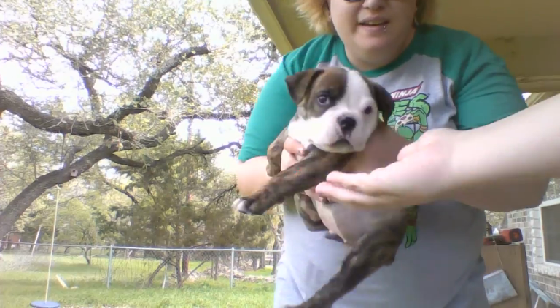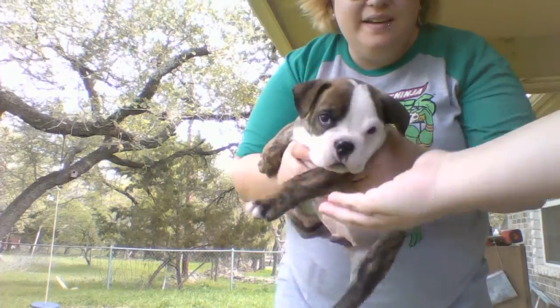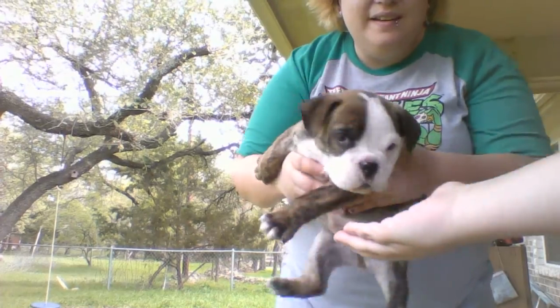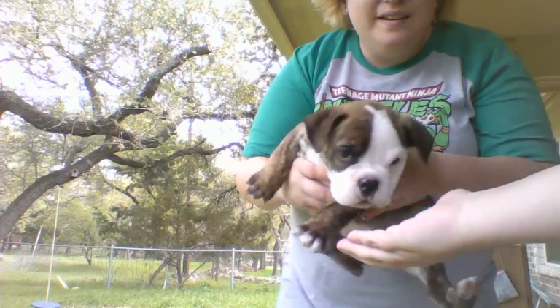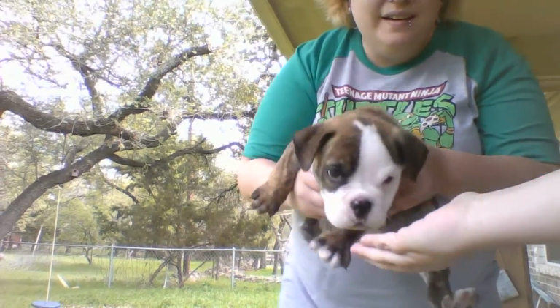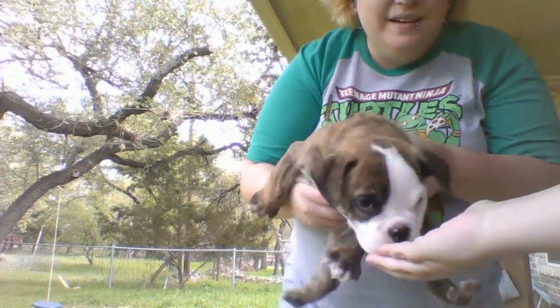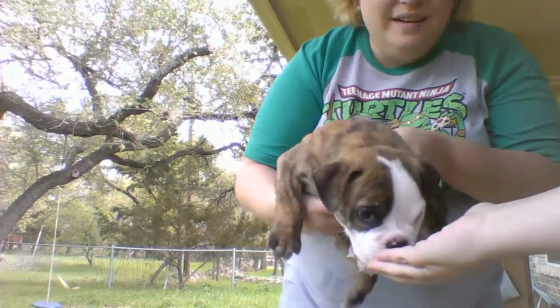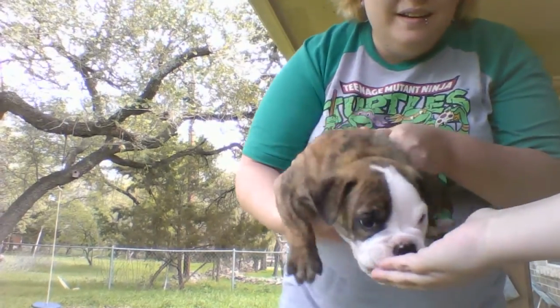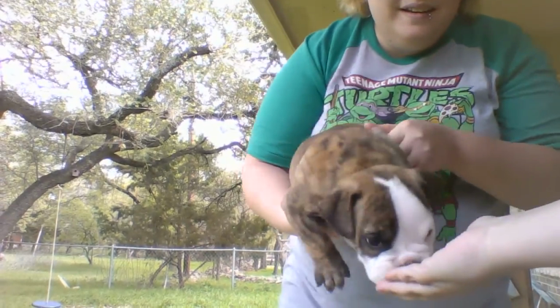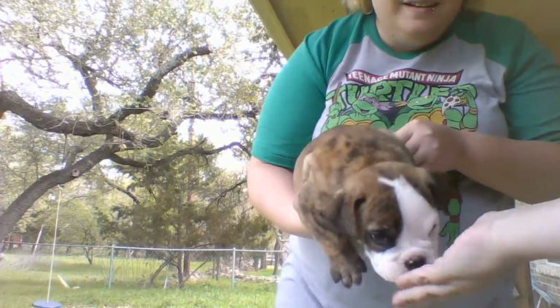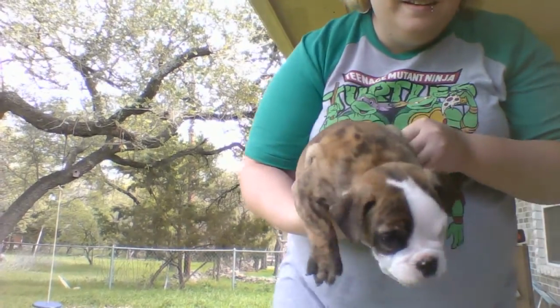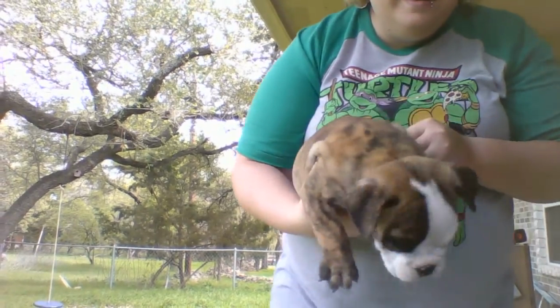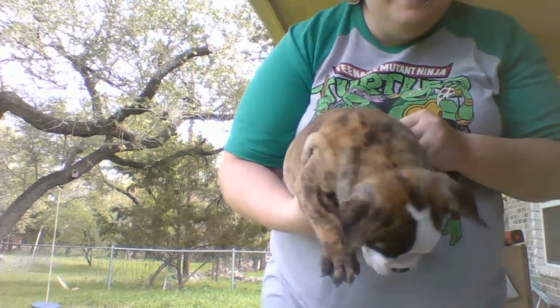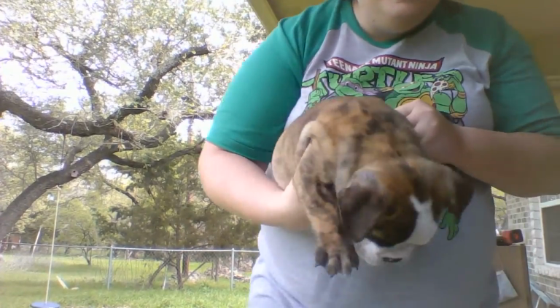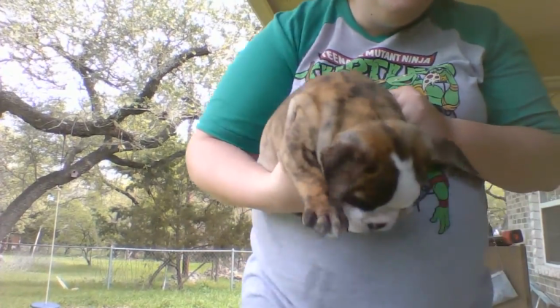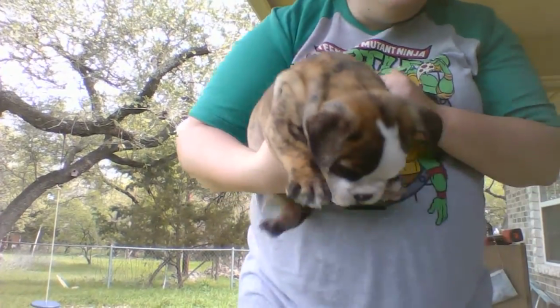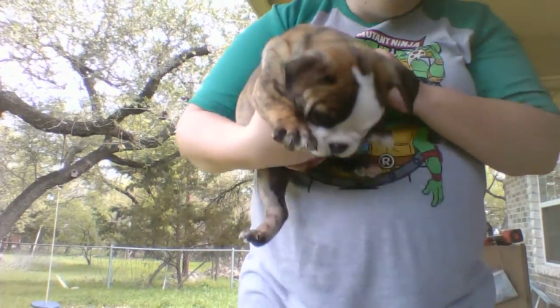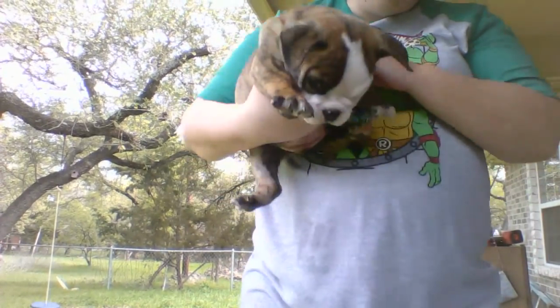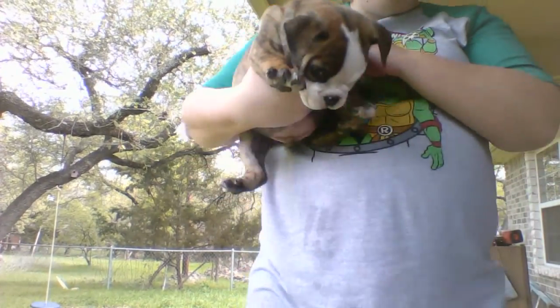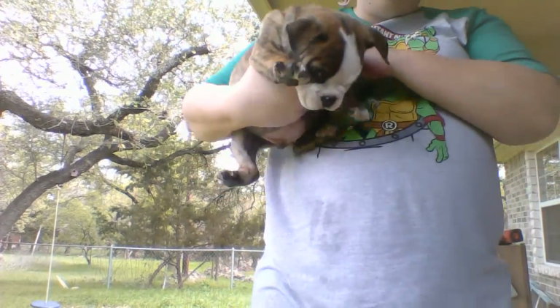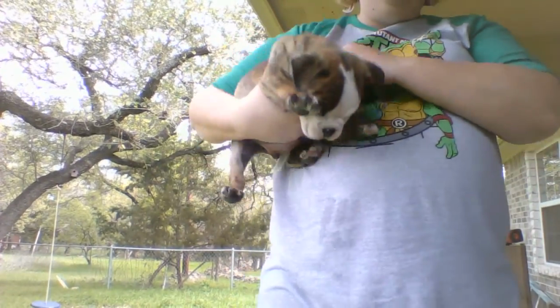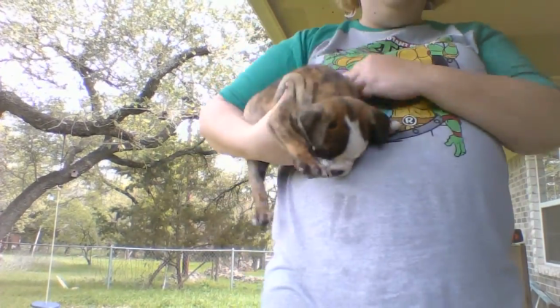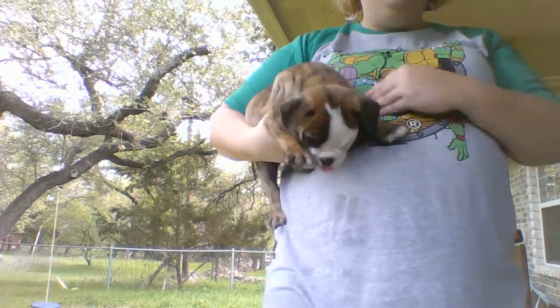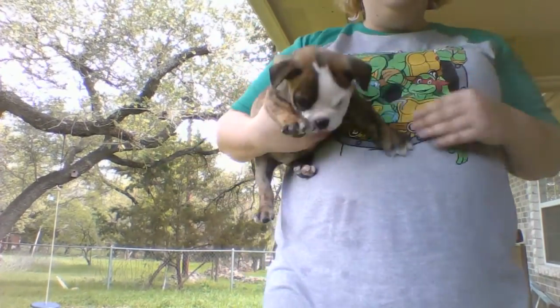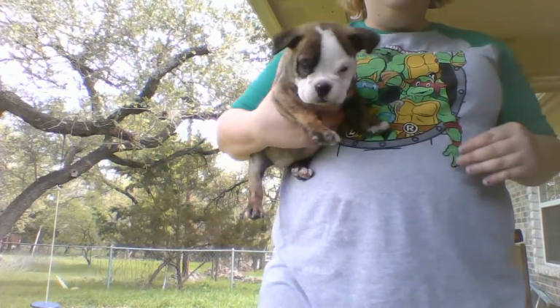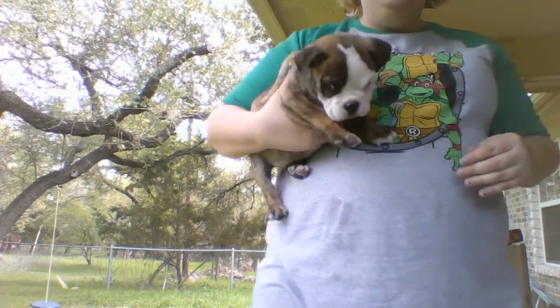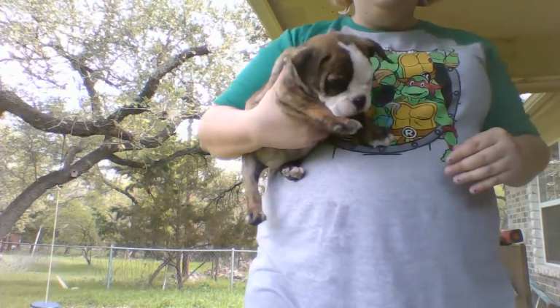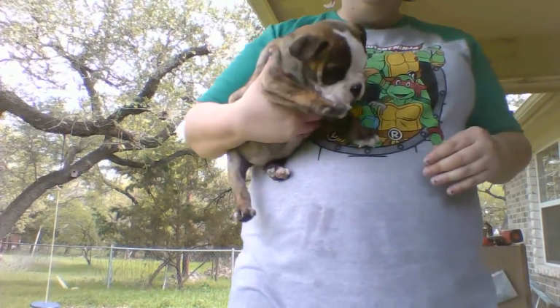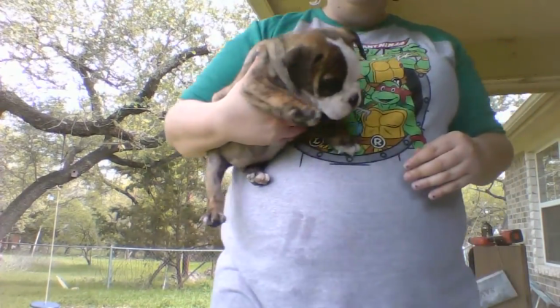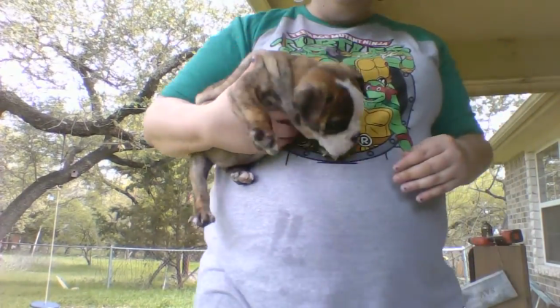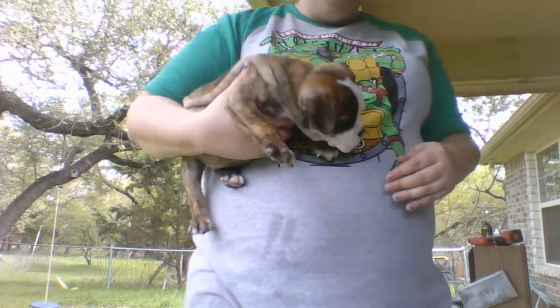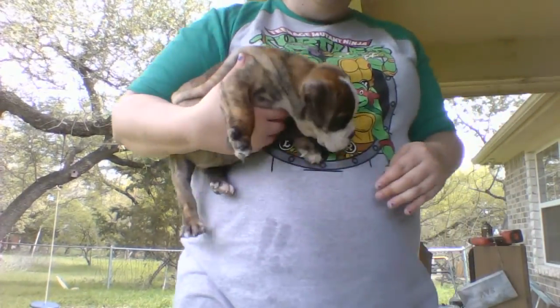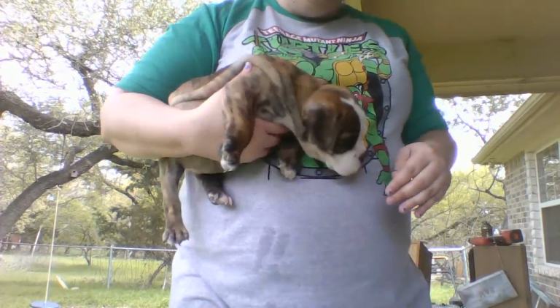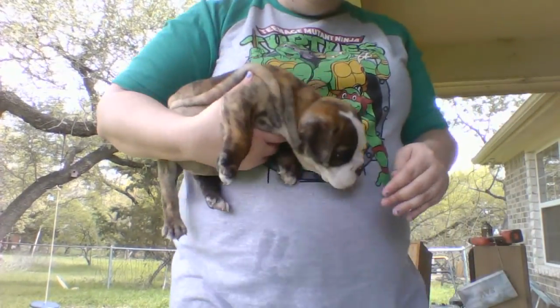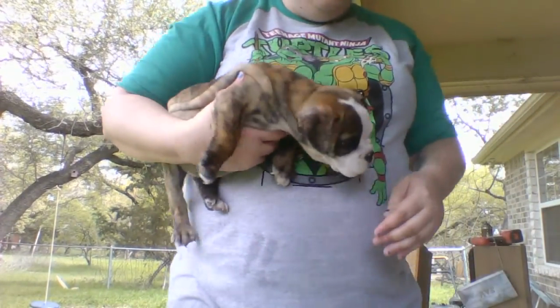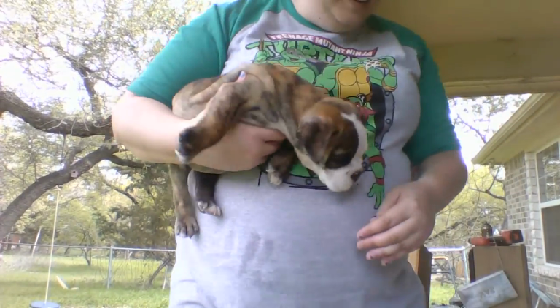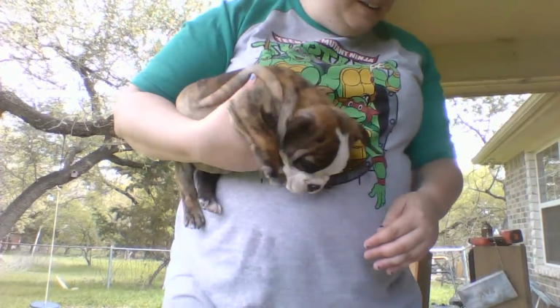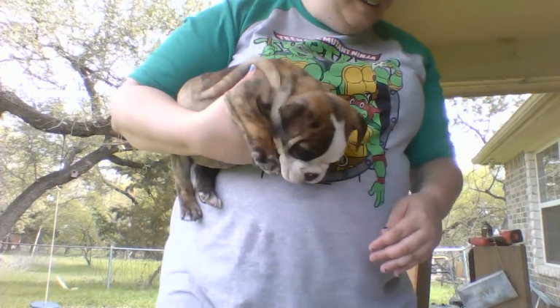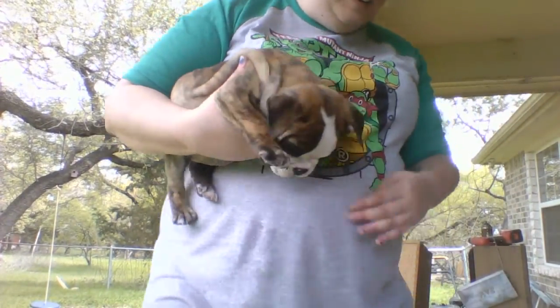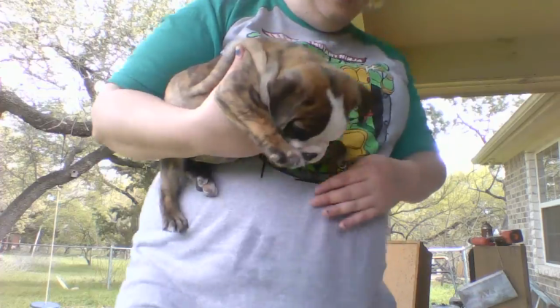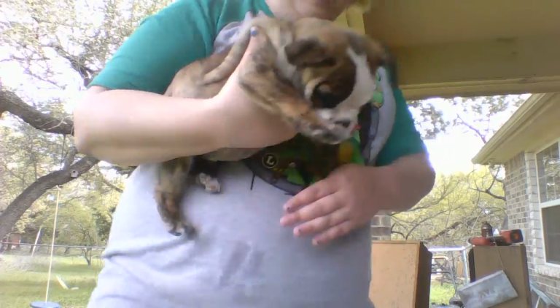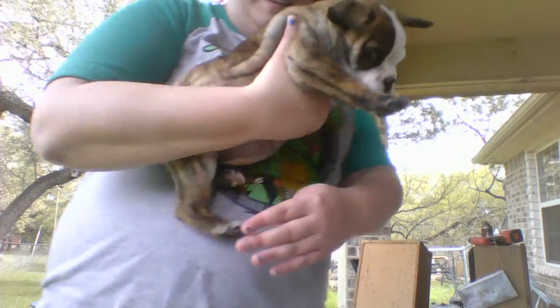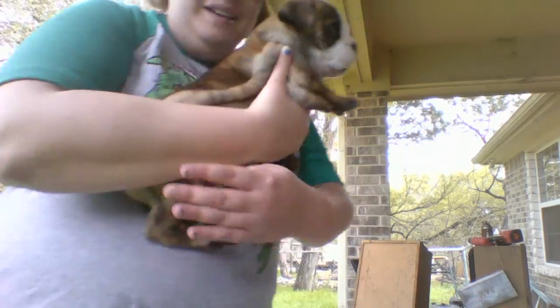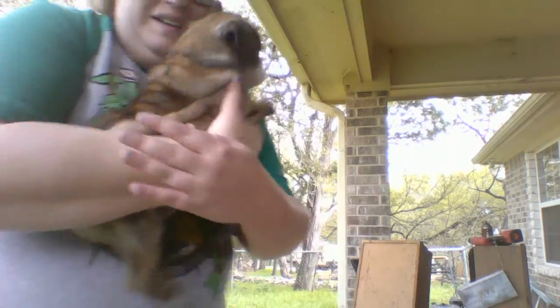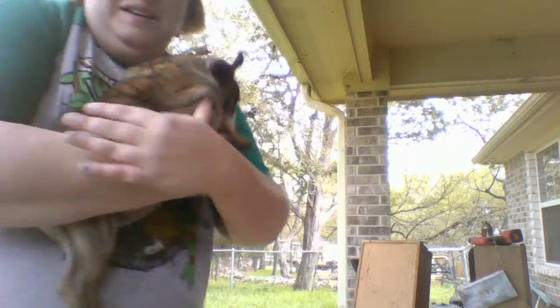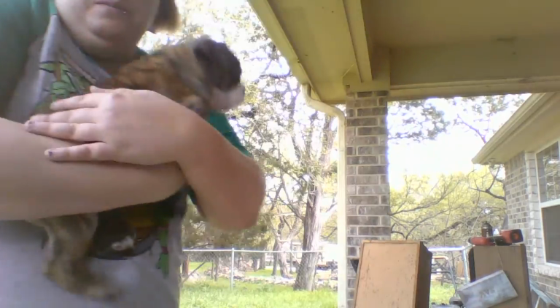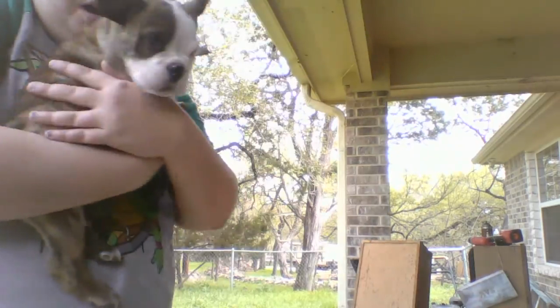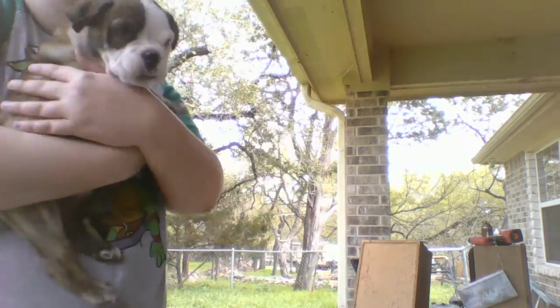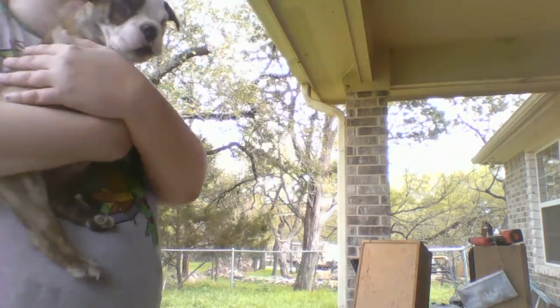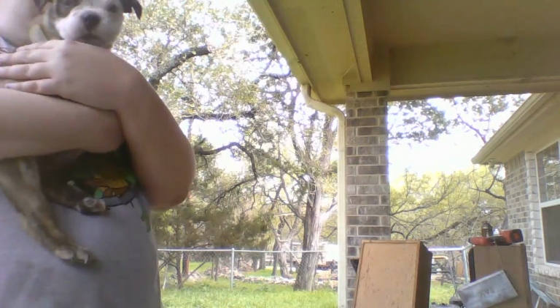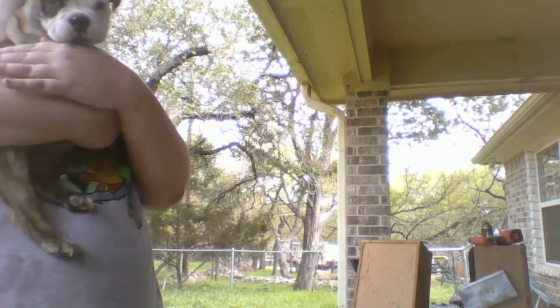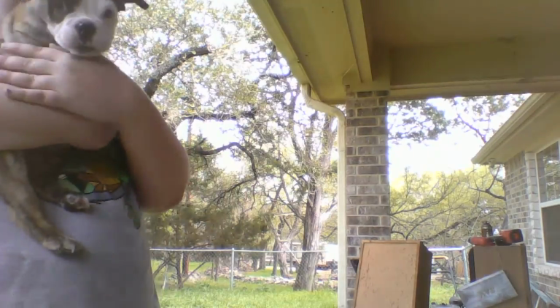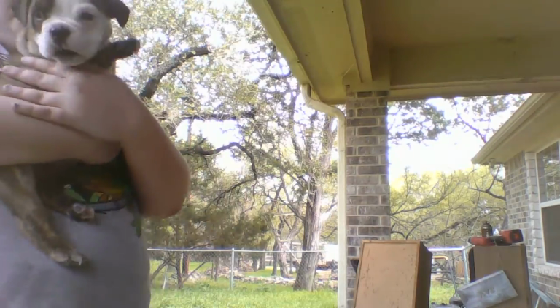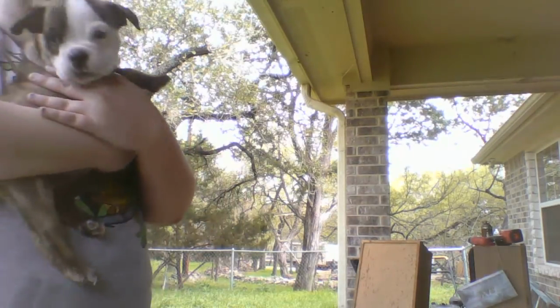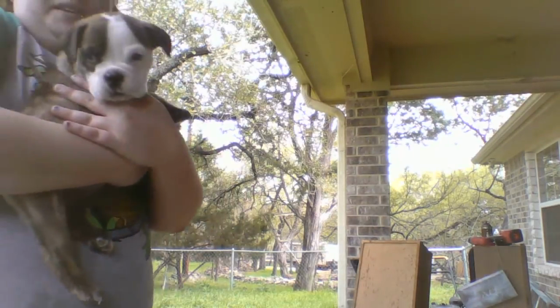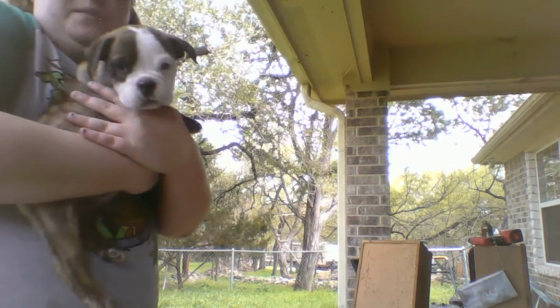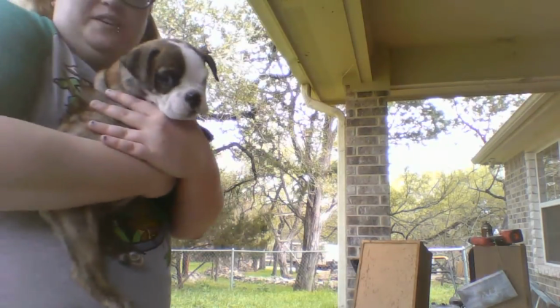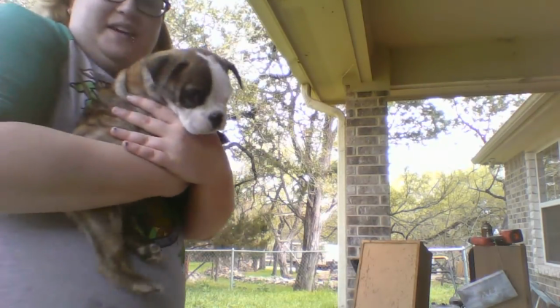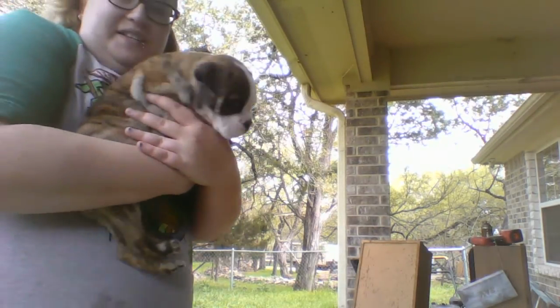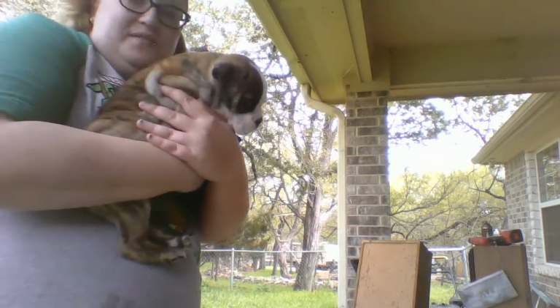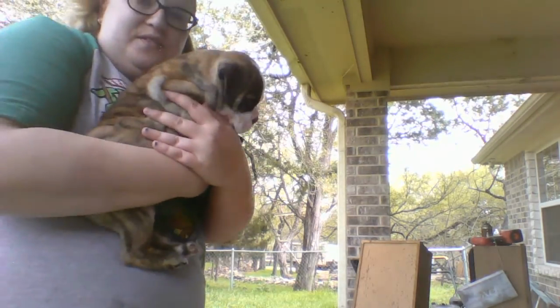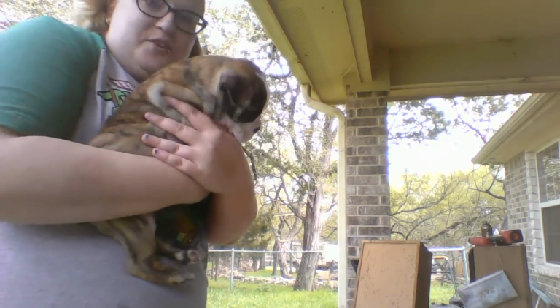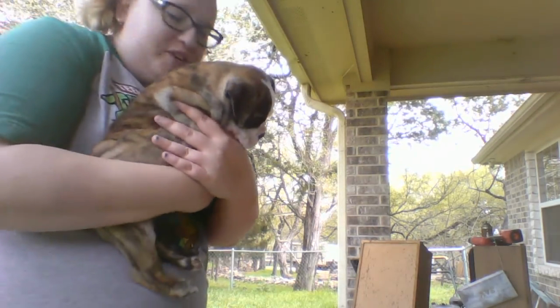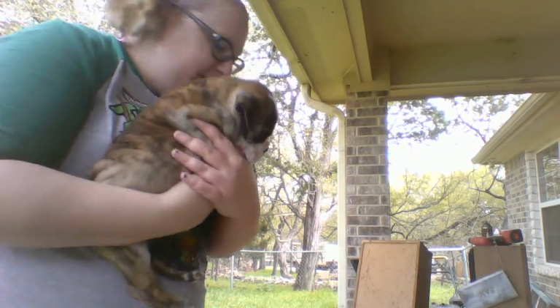He can have some treats. Ow! He's going crazy for treats.